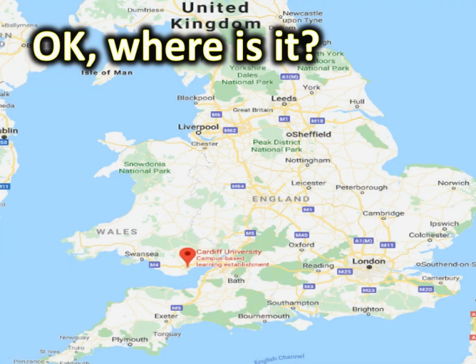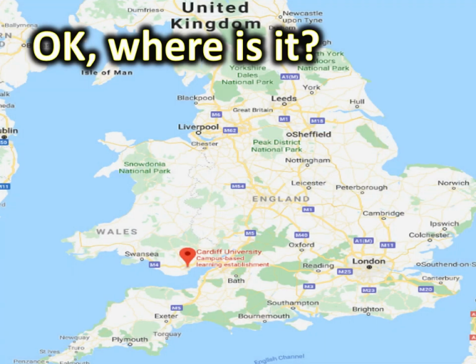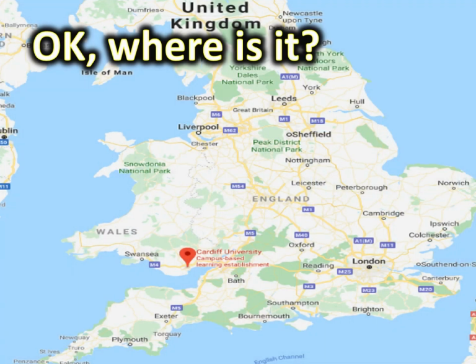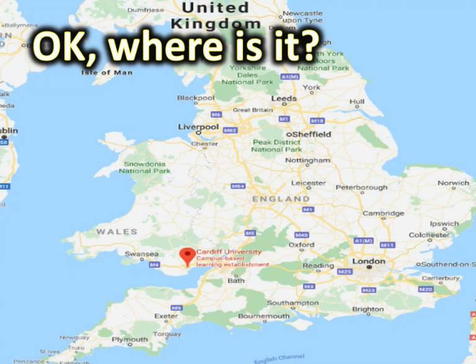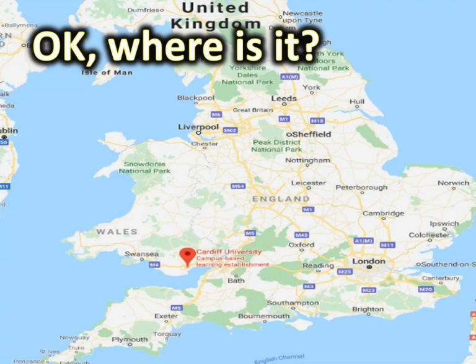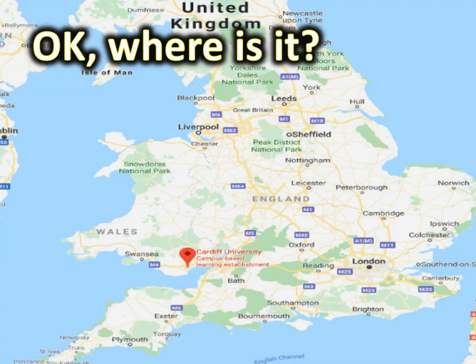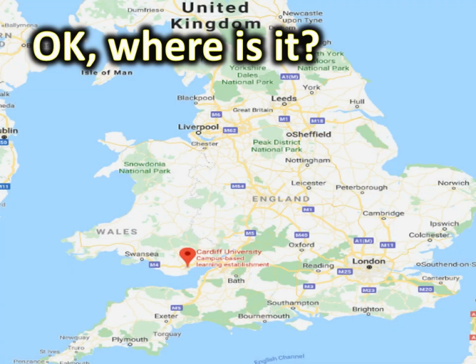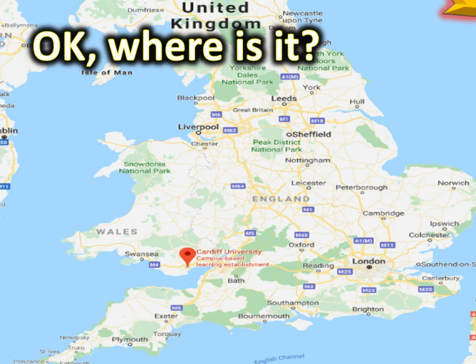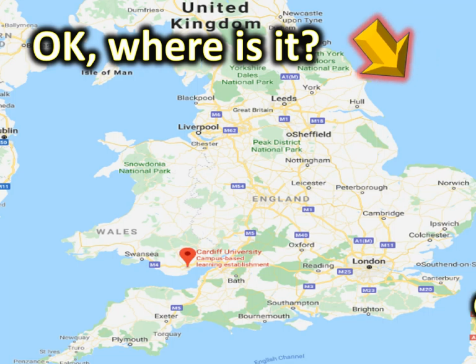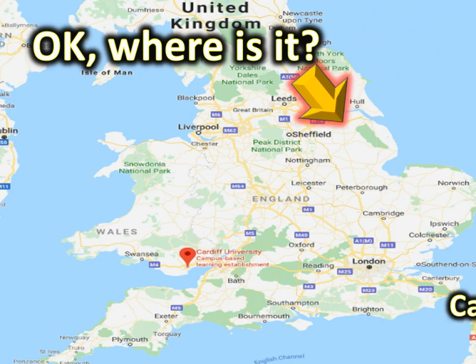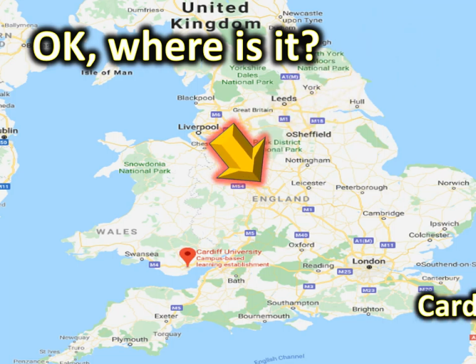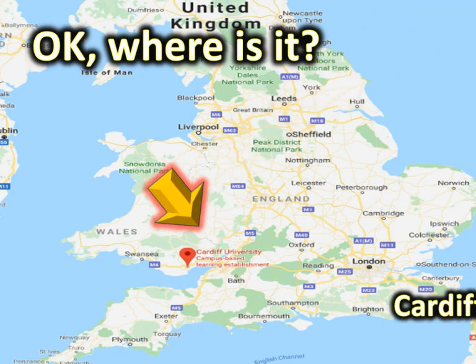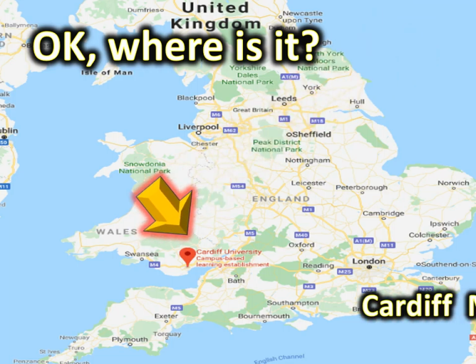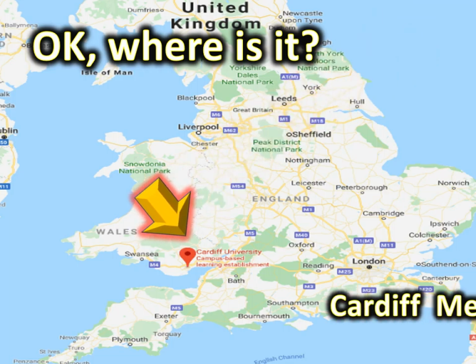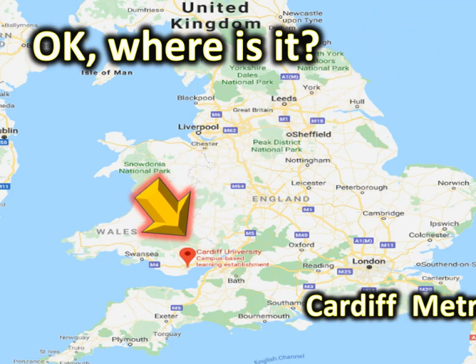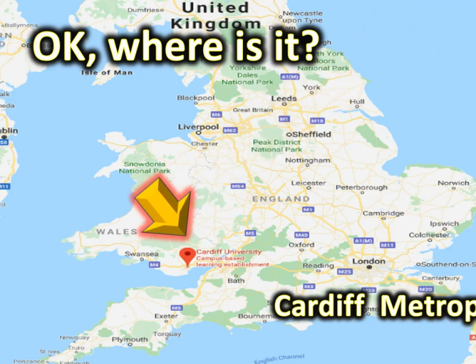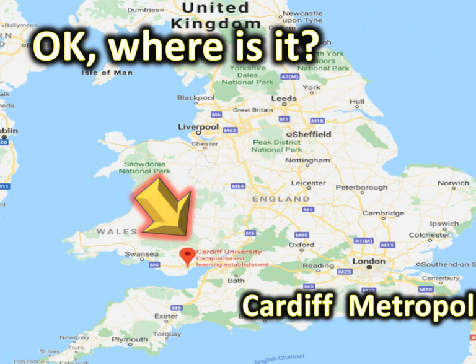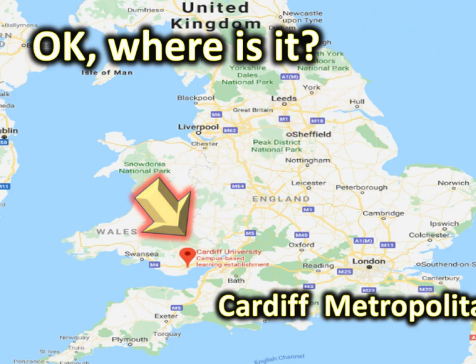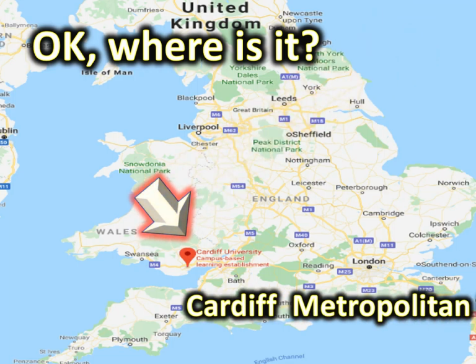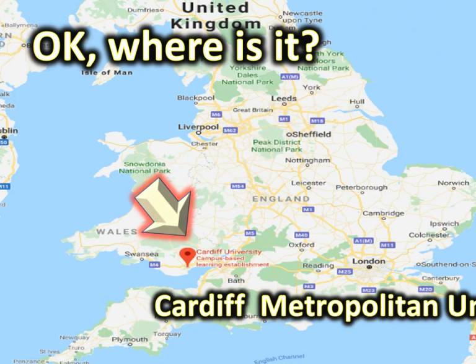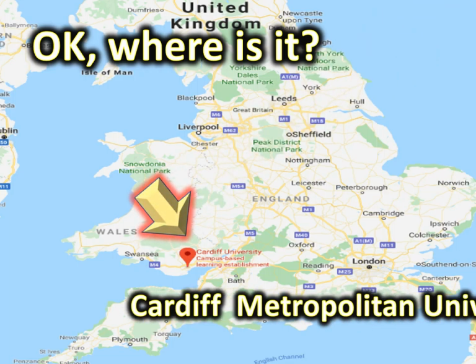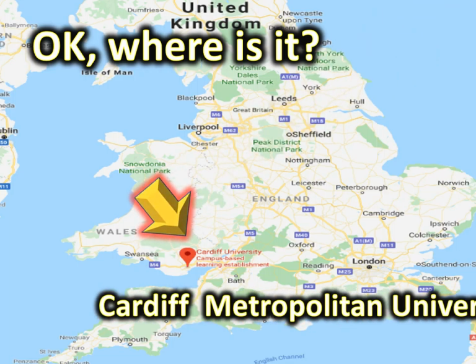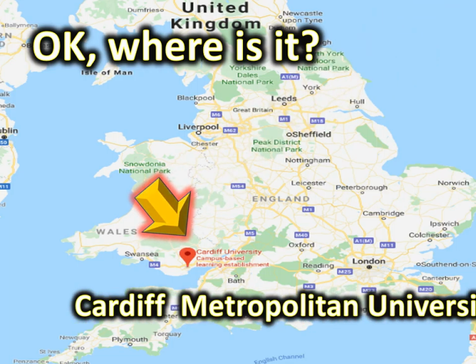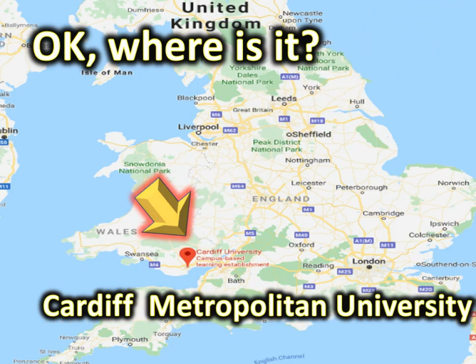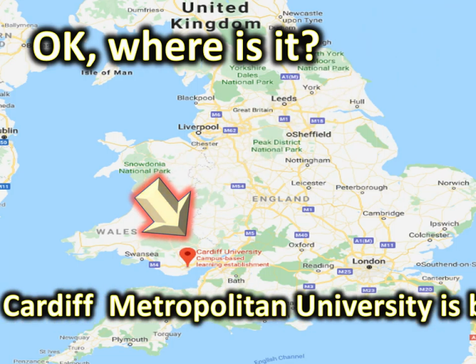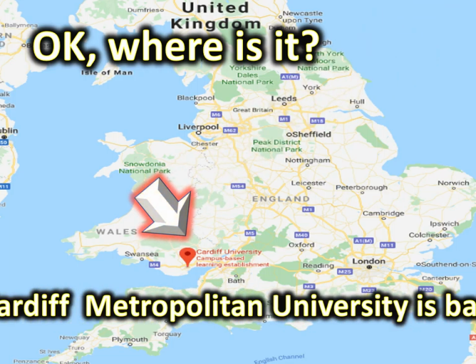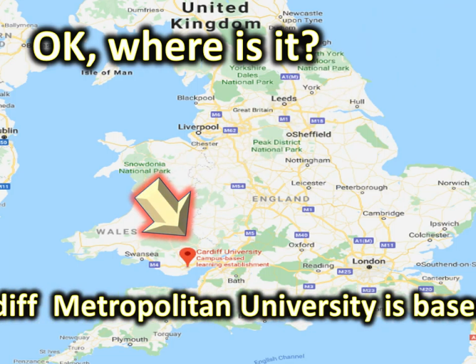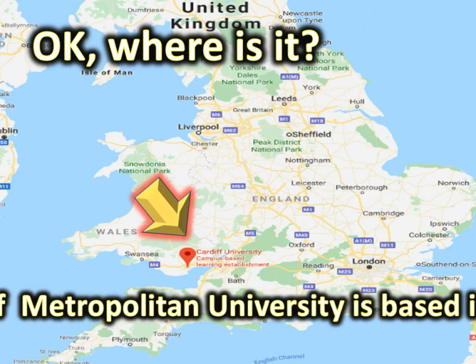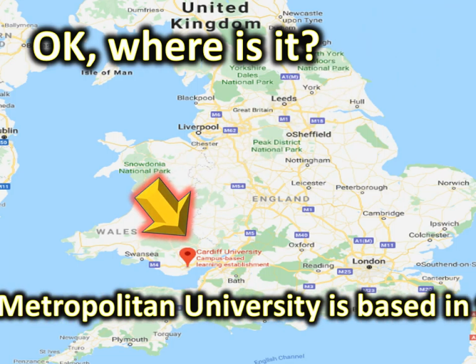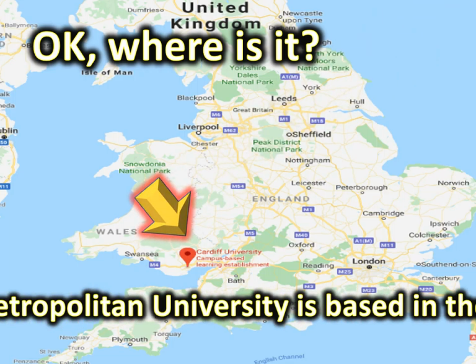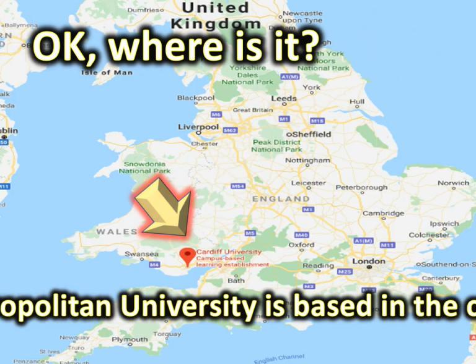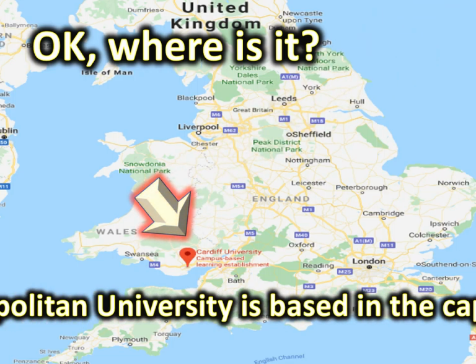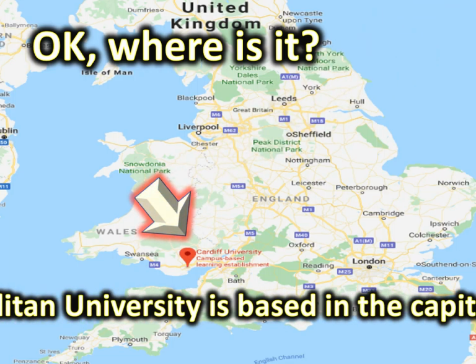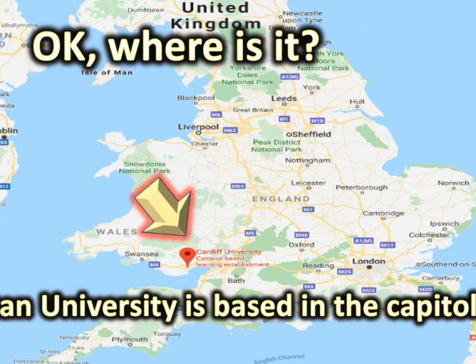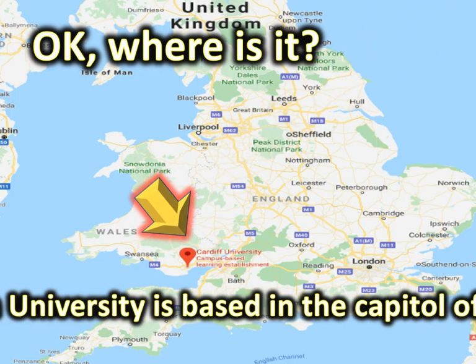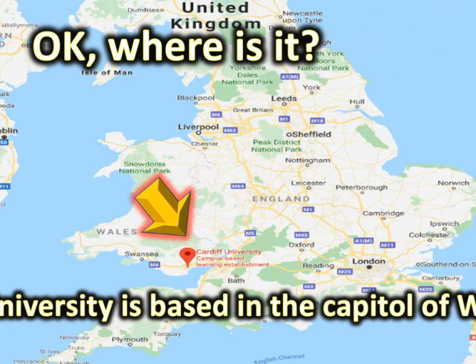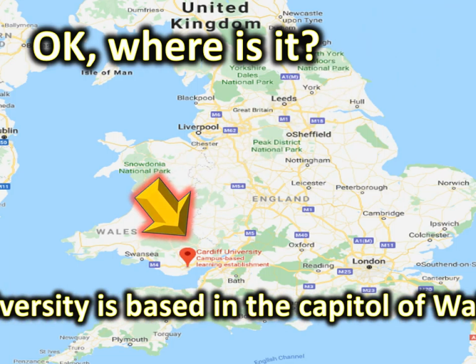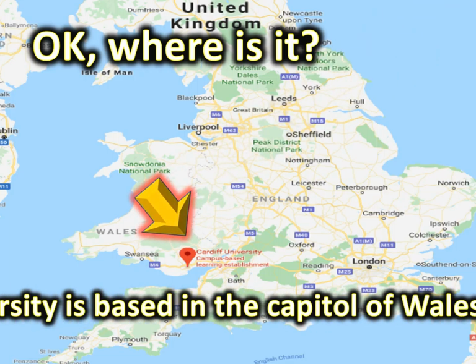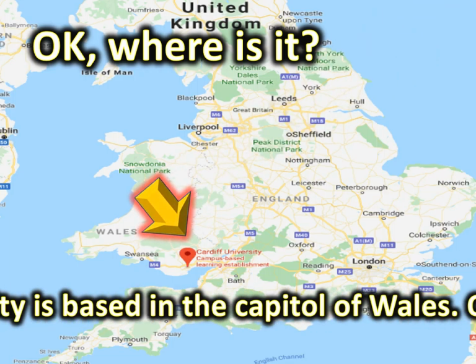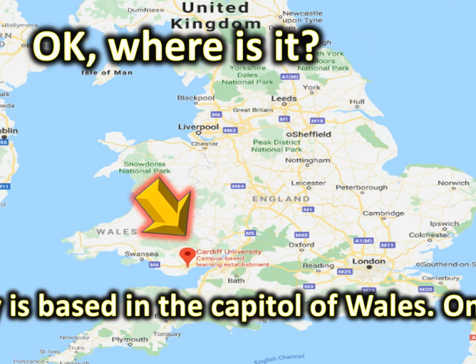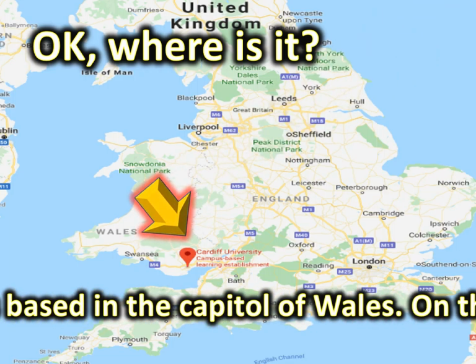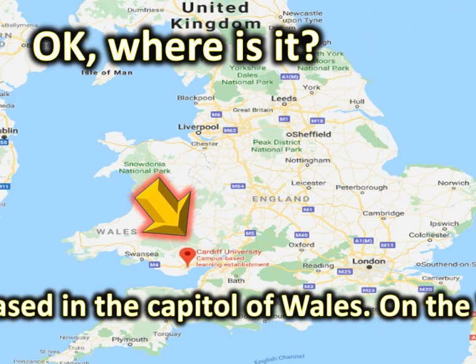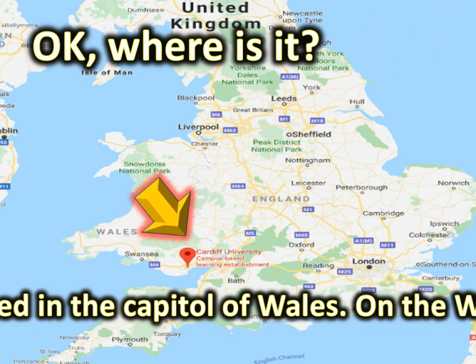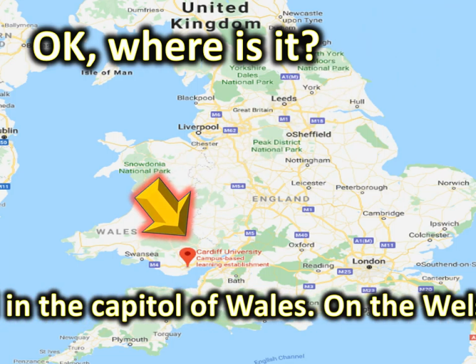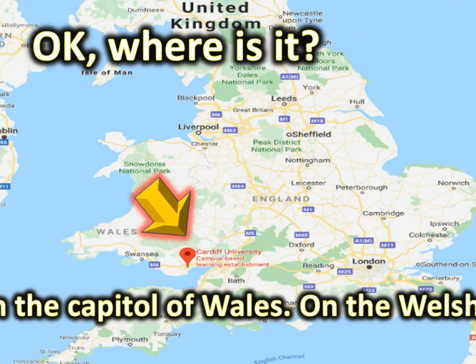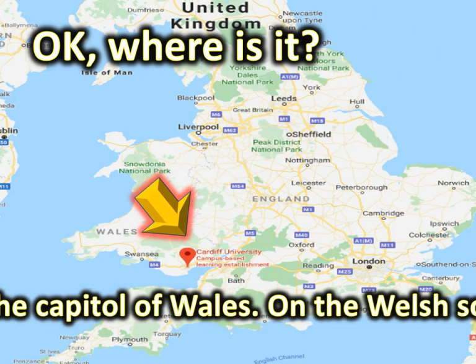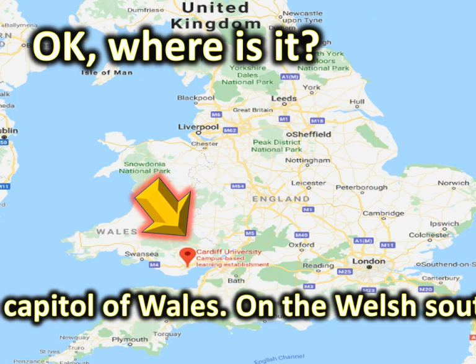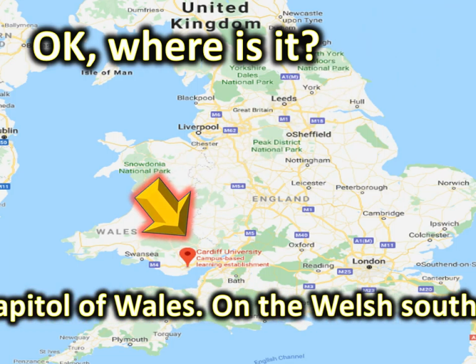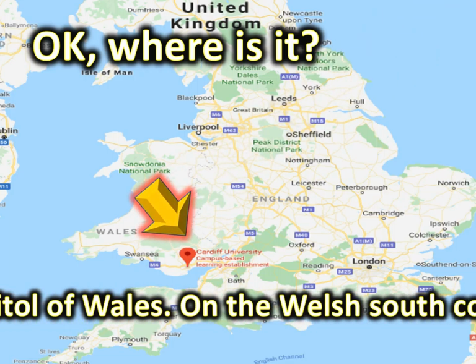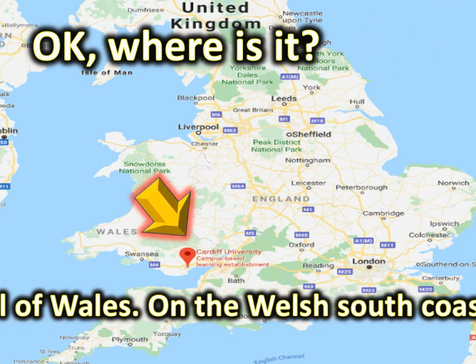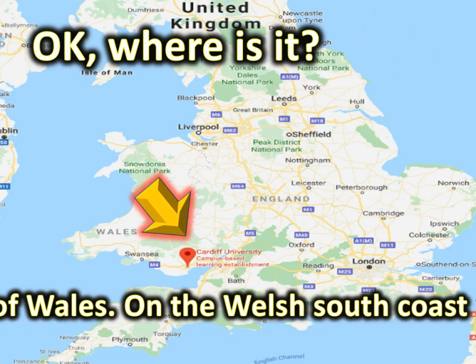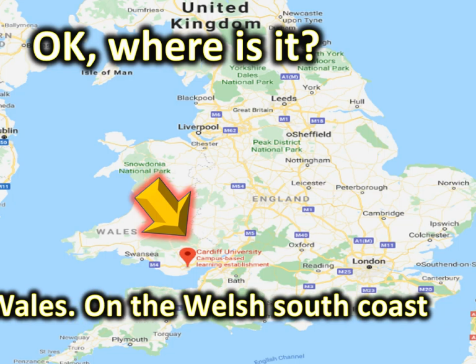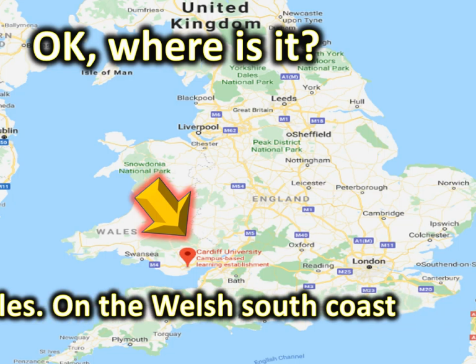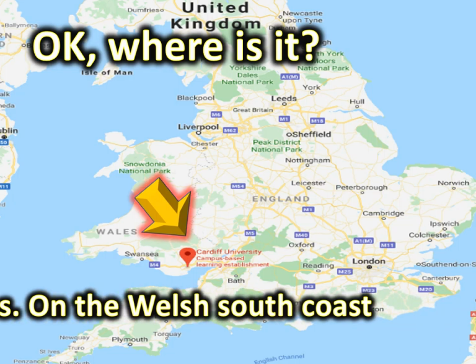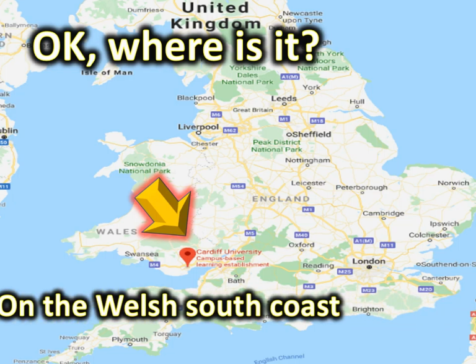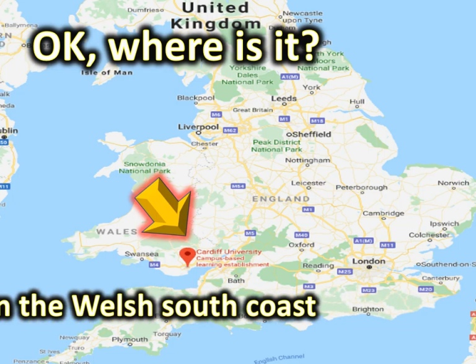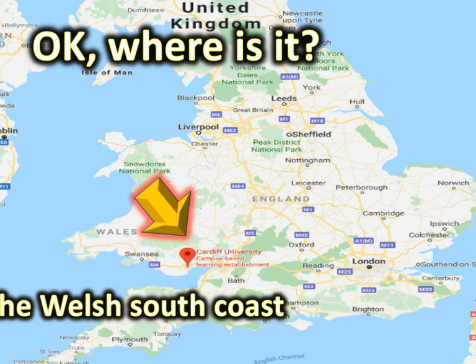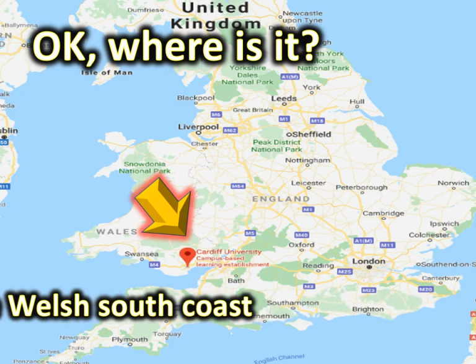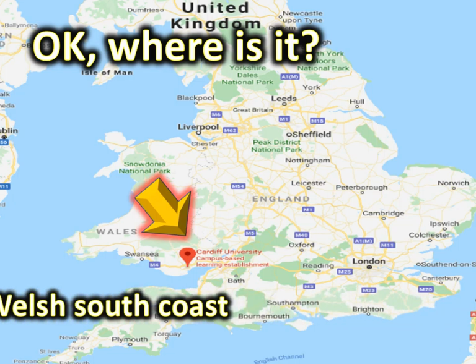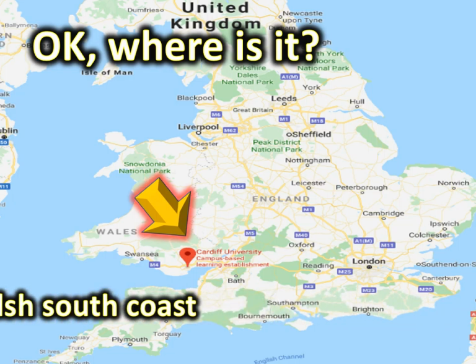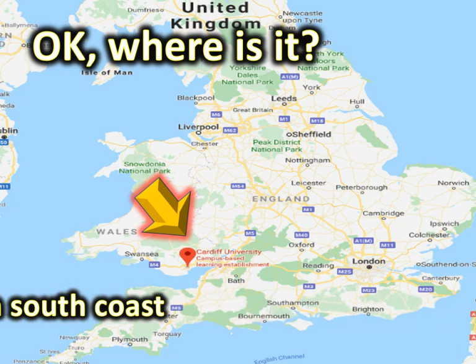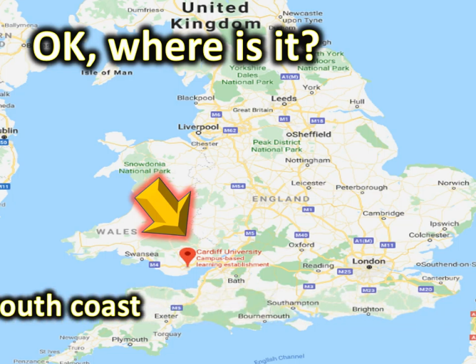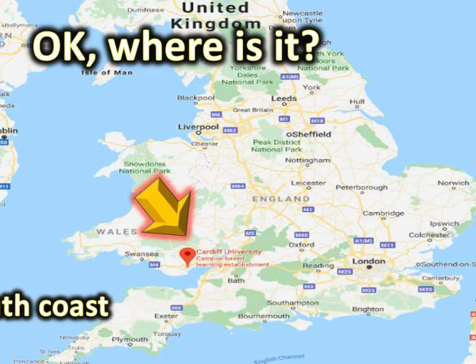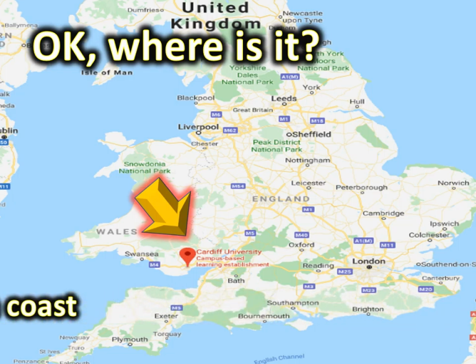Okay, where is it? Cardiff Metropolitan University is based in the capital of Wales, on the Welsh south coast.